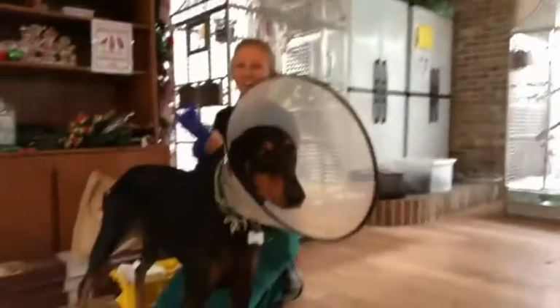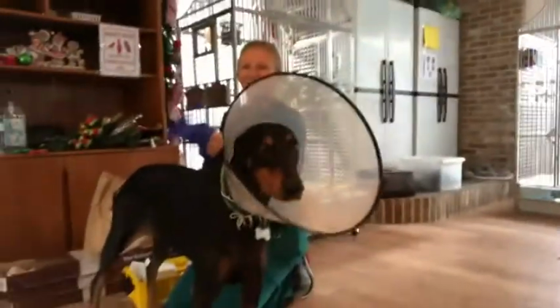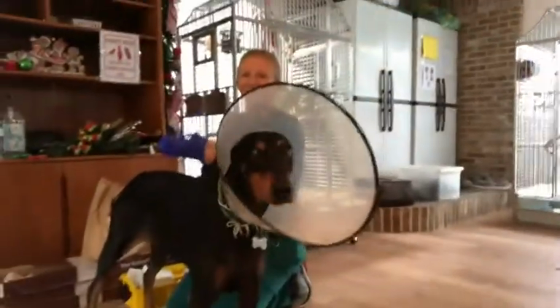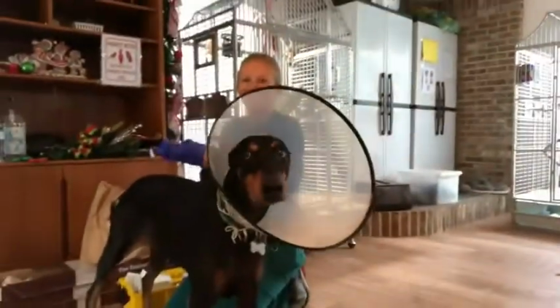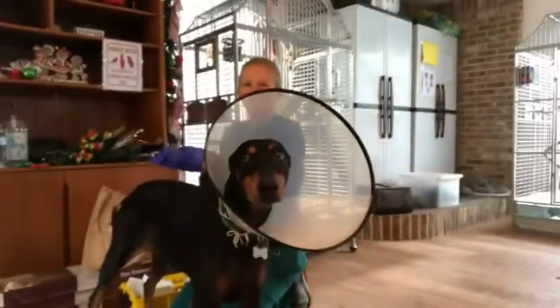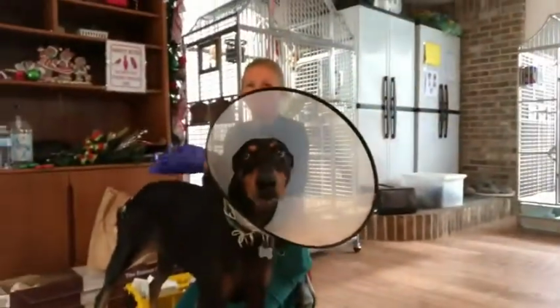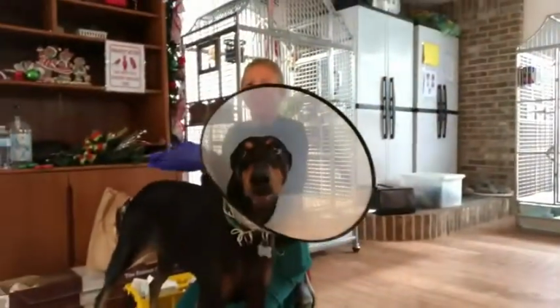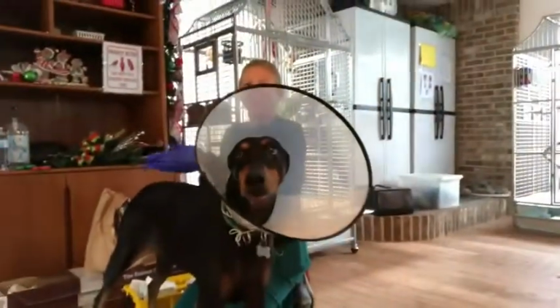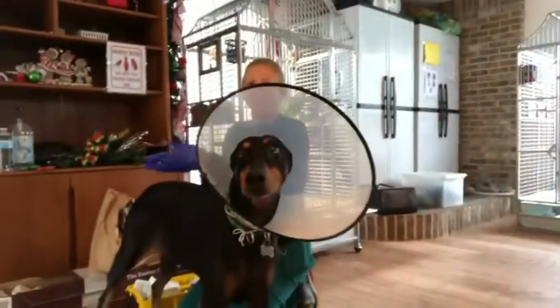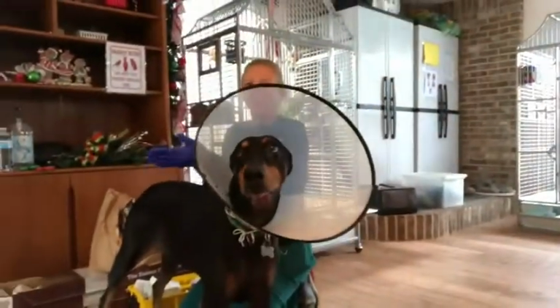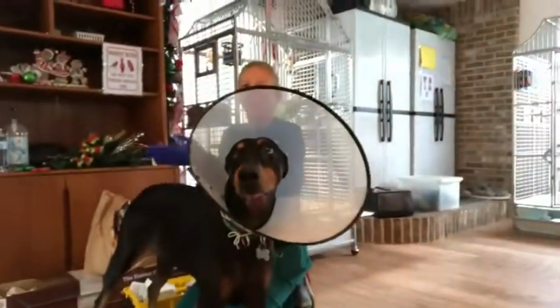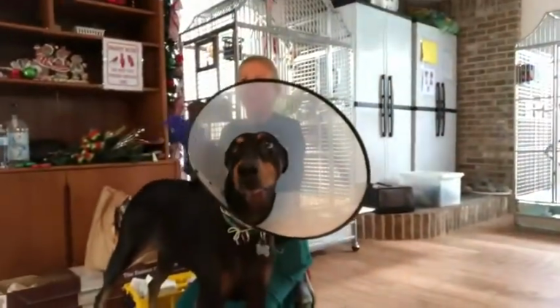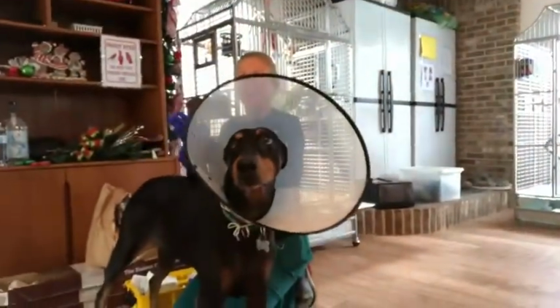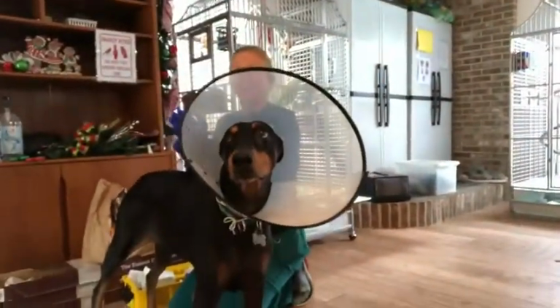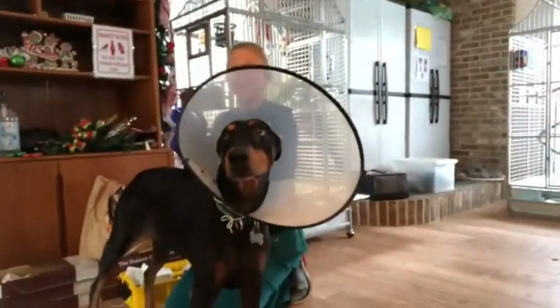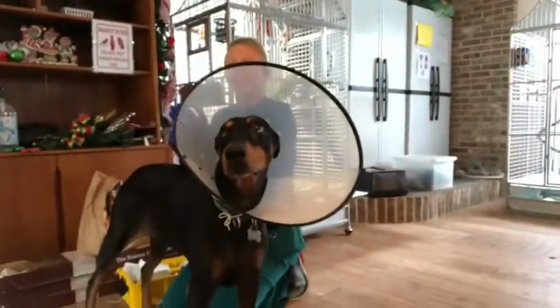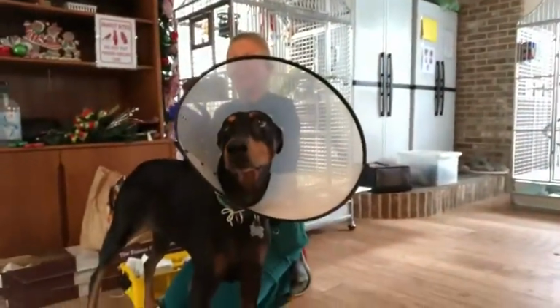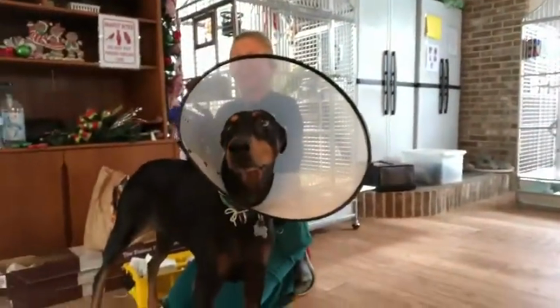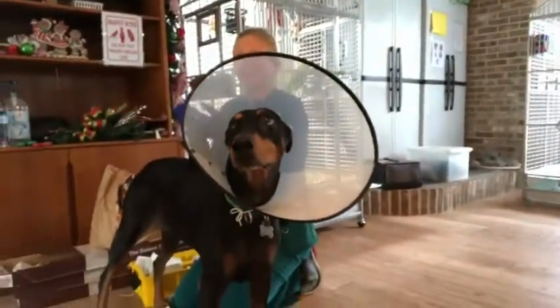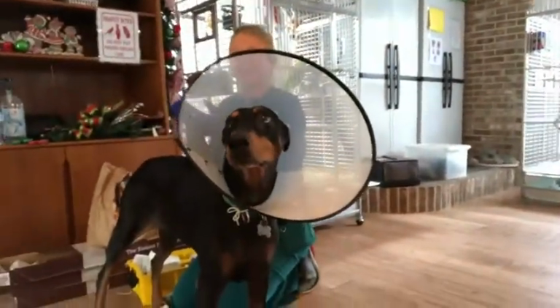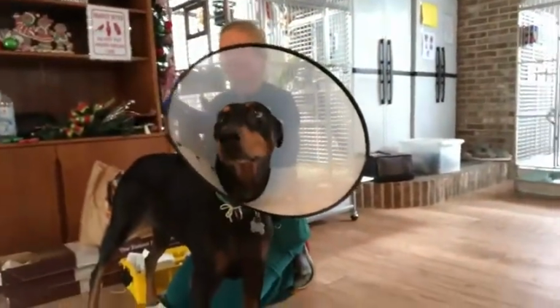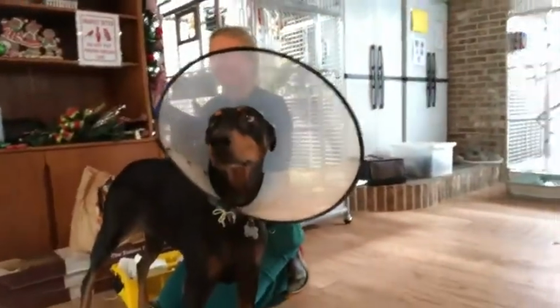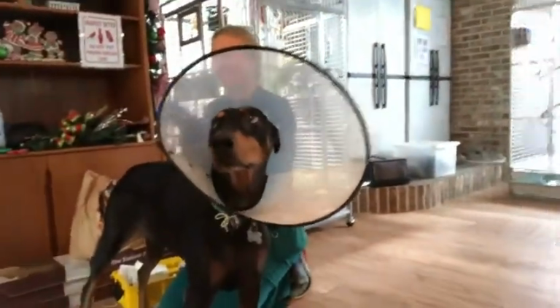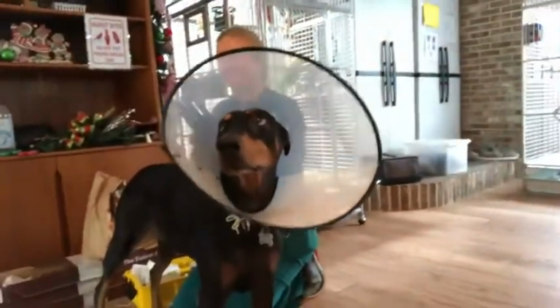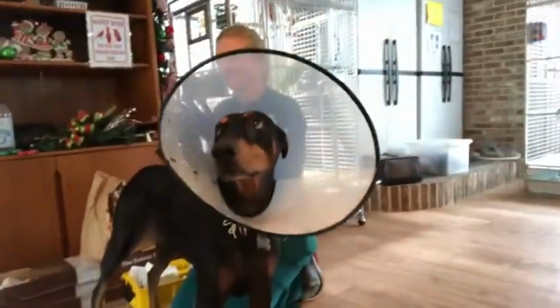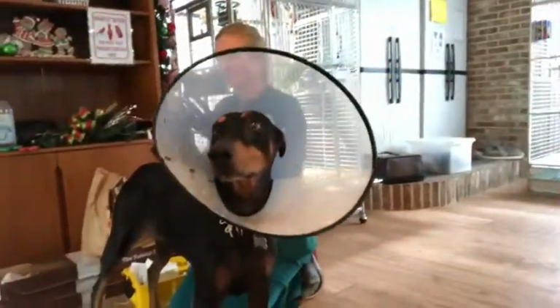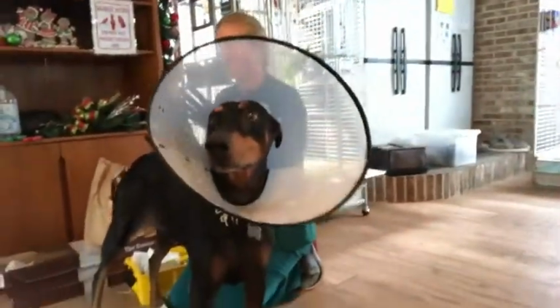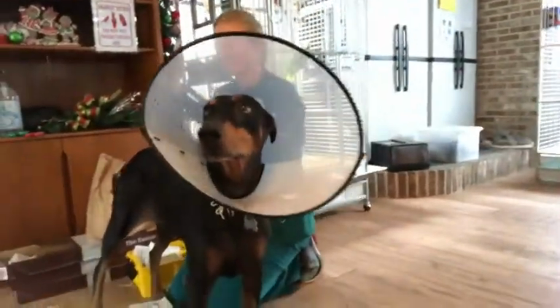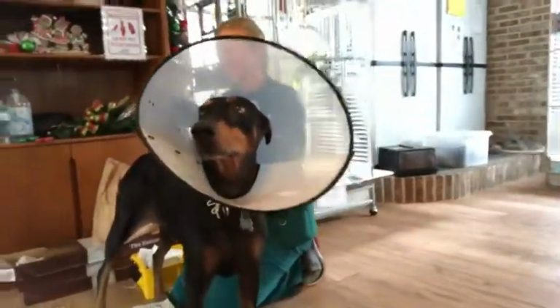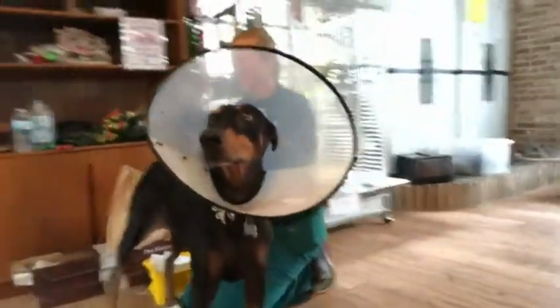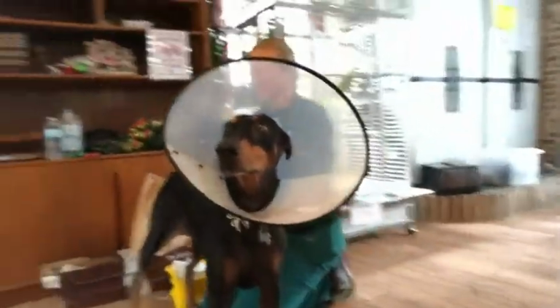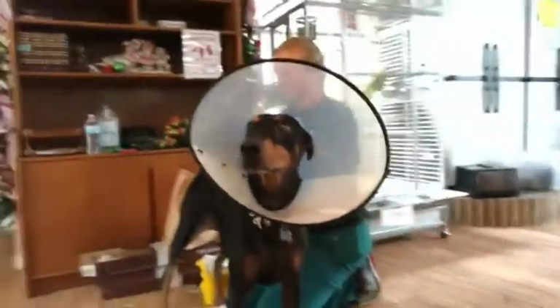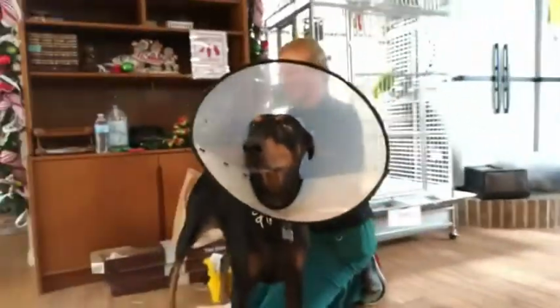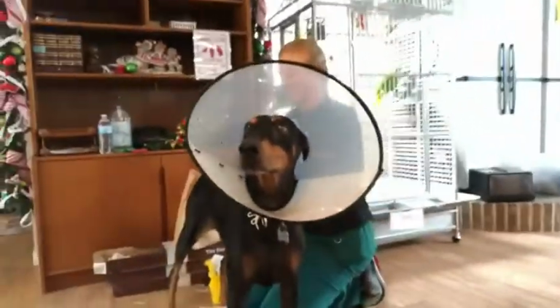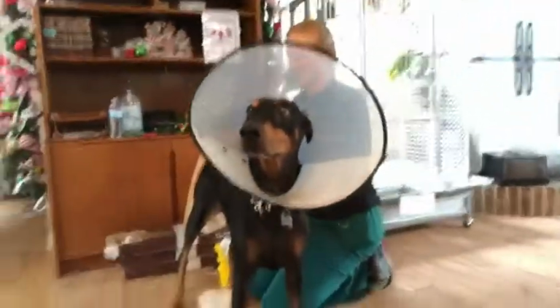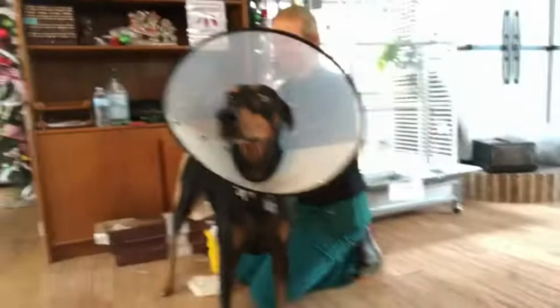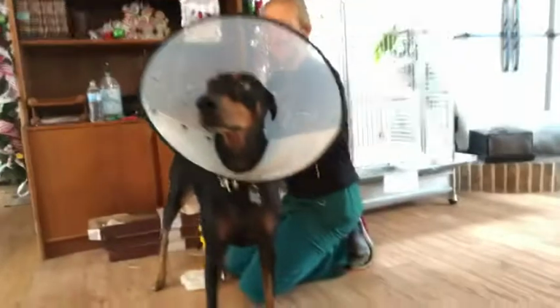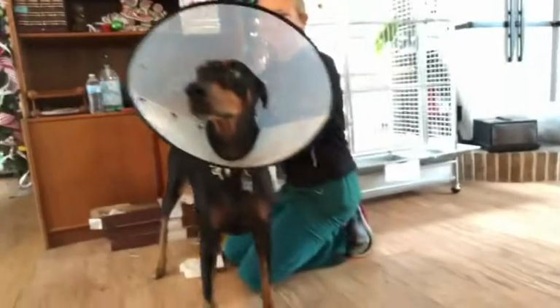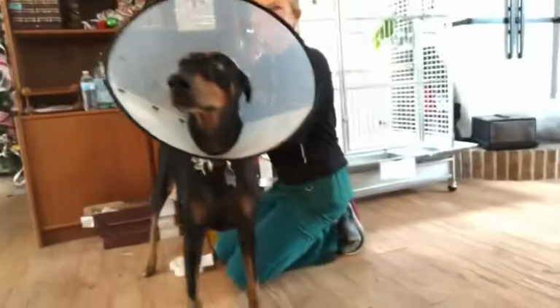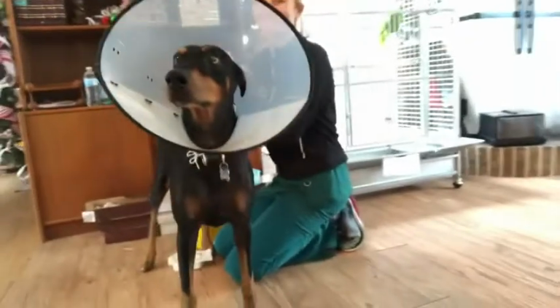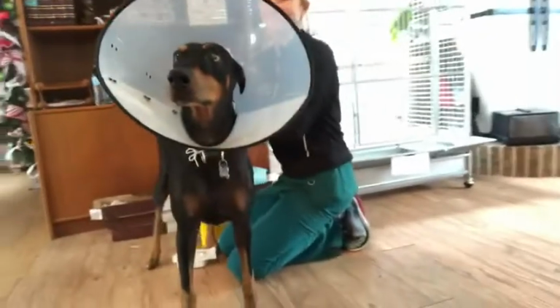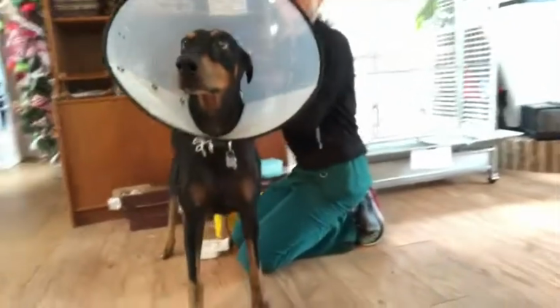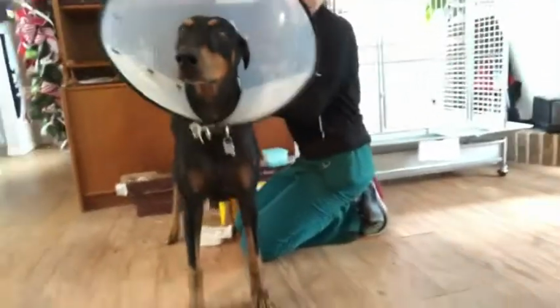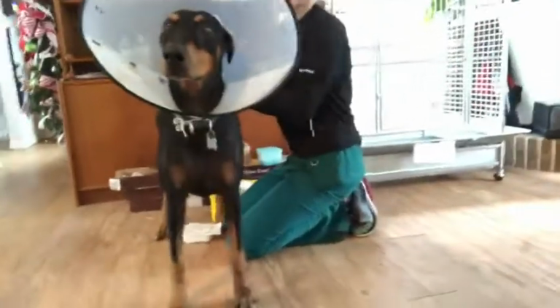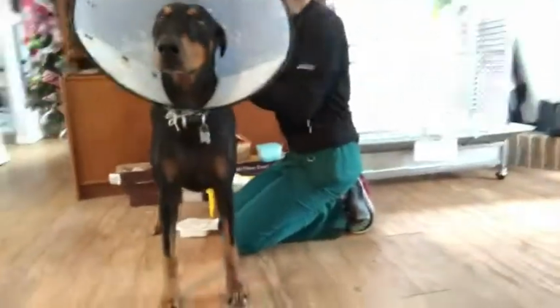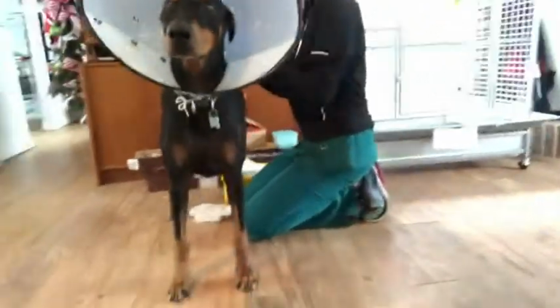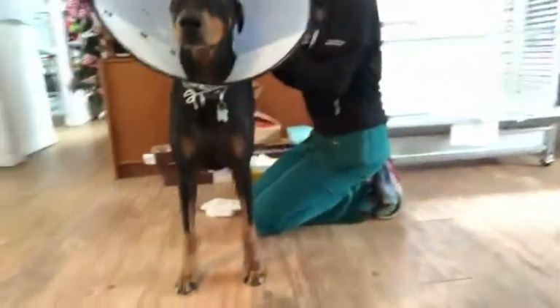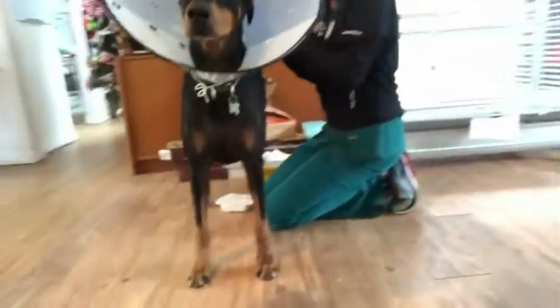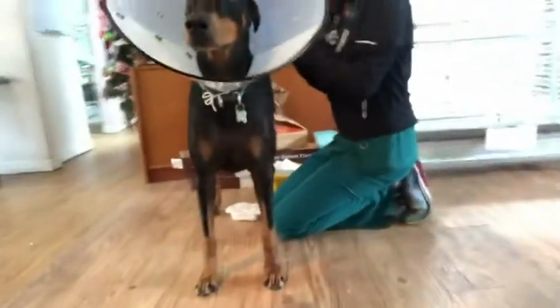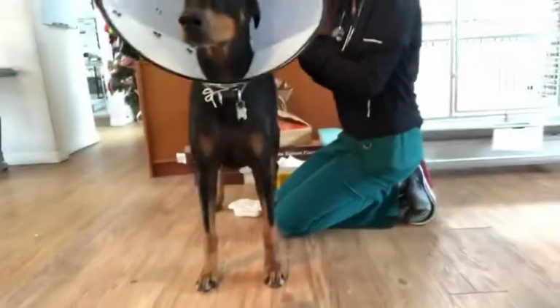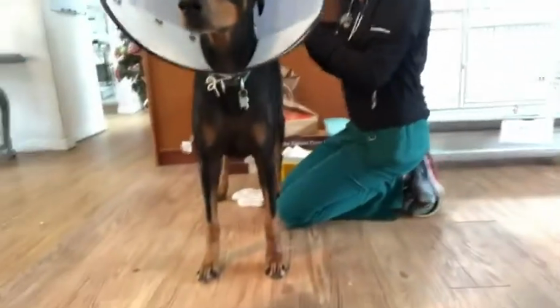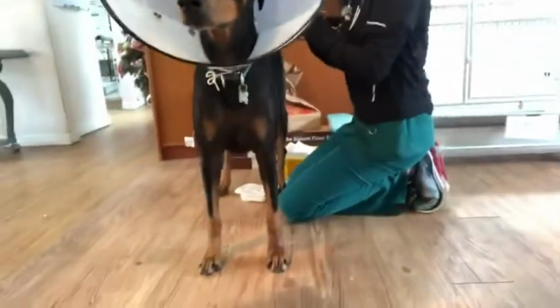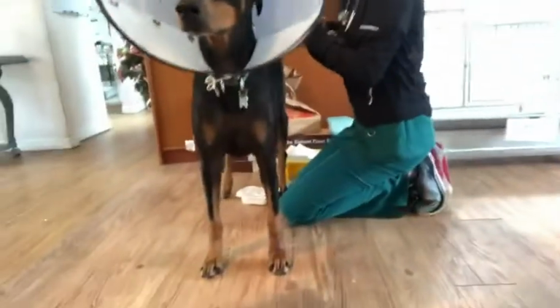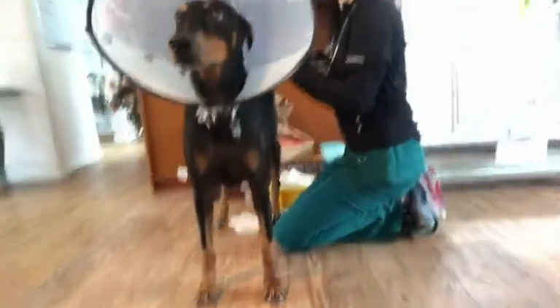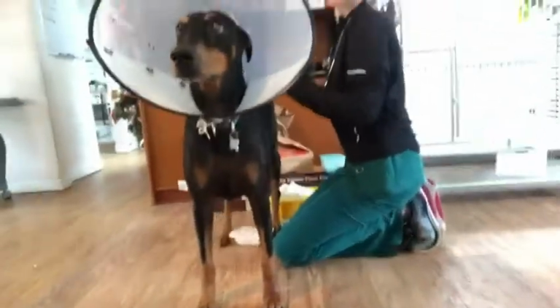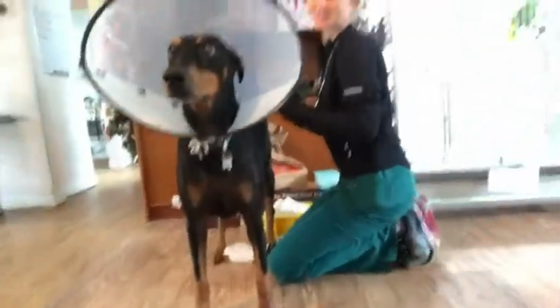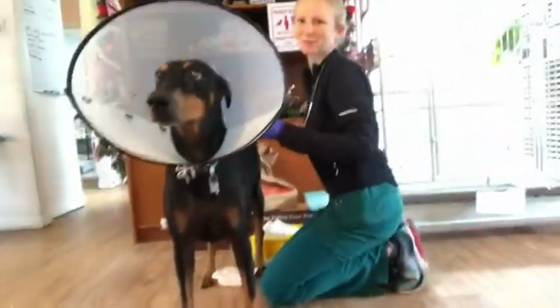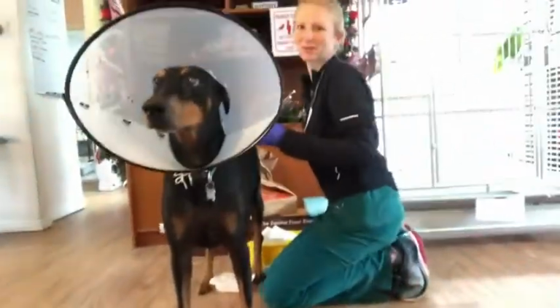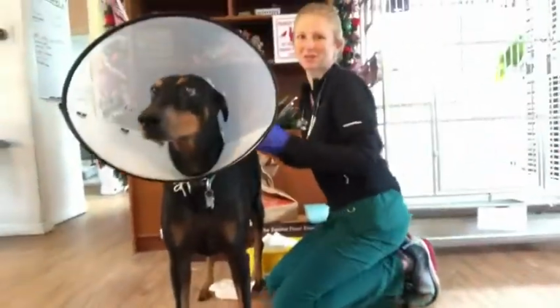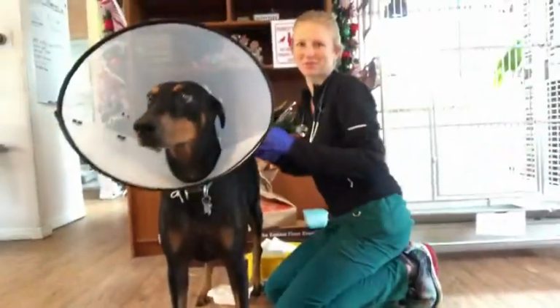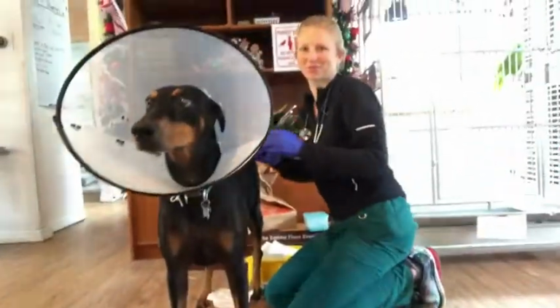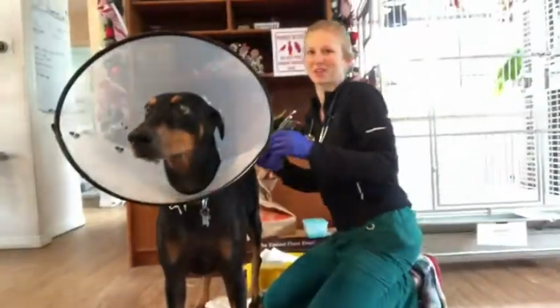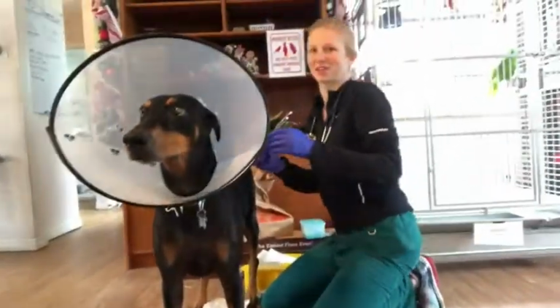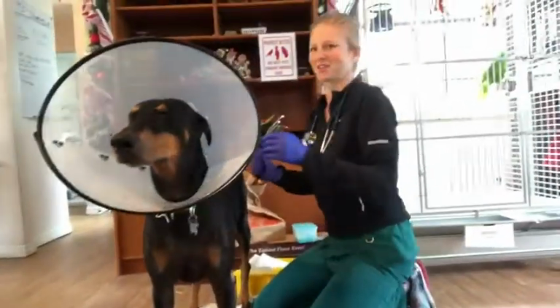Dr. Wade is here and is going to show us how to wrap Sparky's hot spot. Sparky's ready for her.